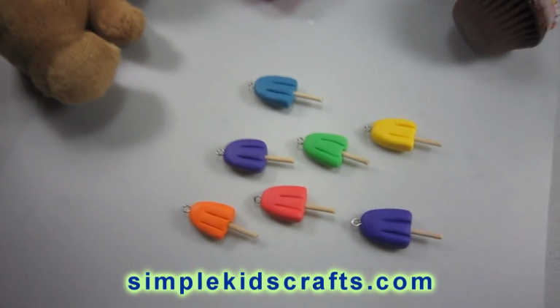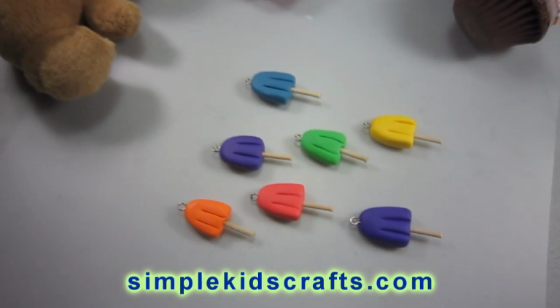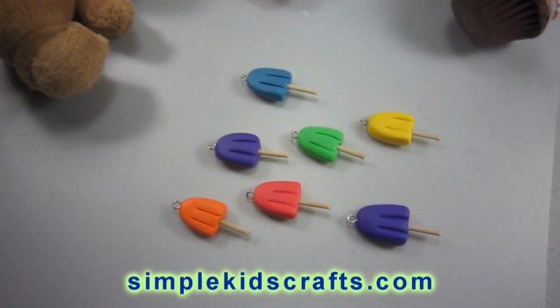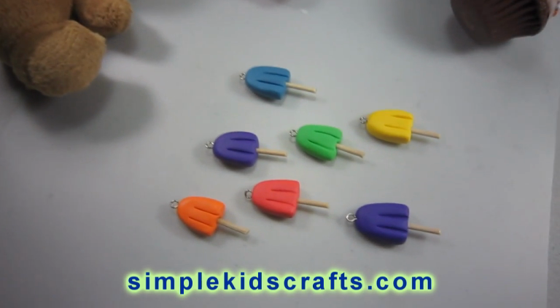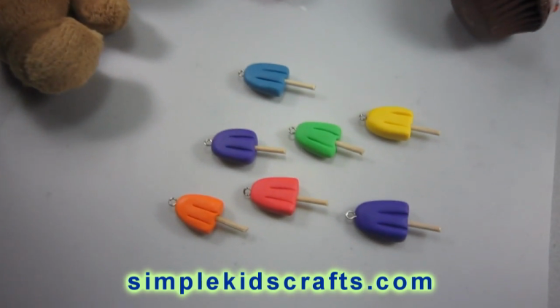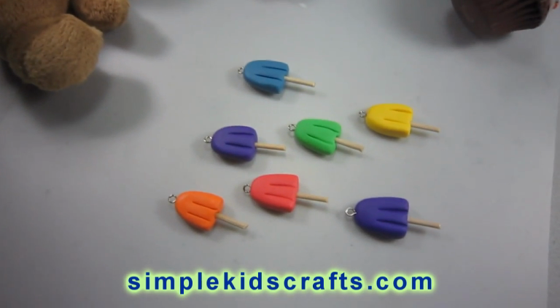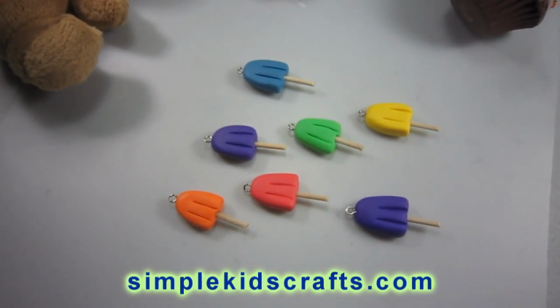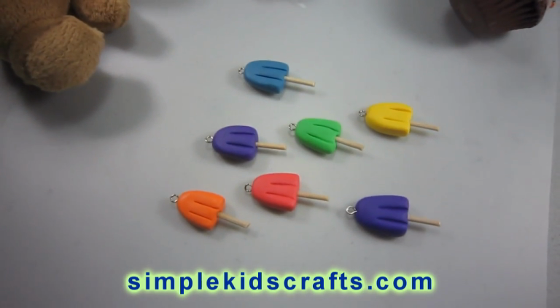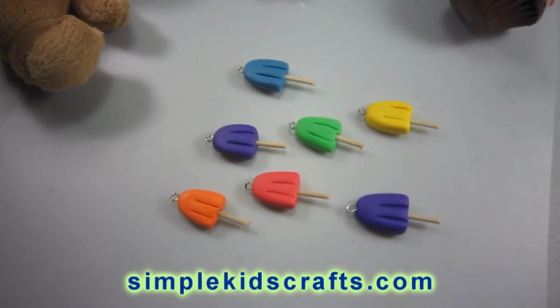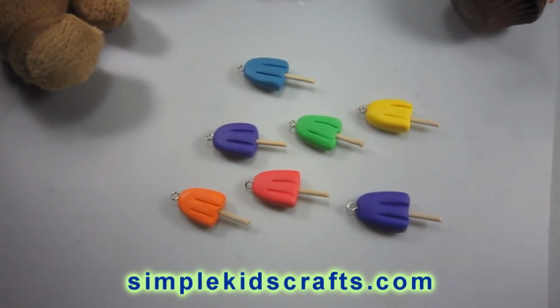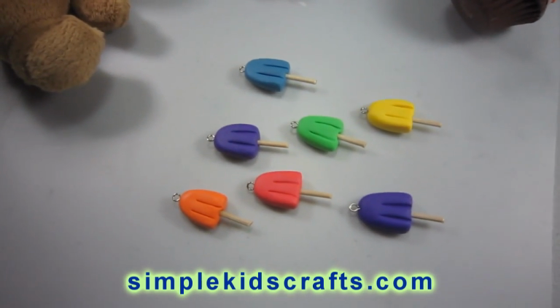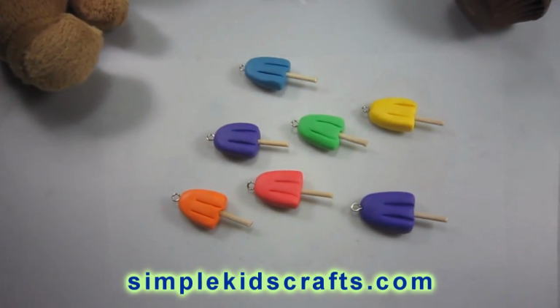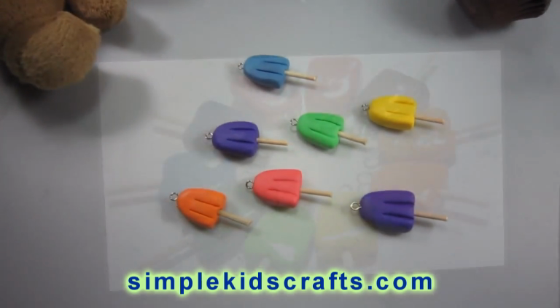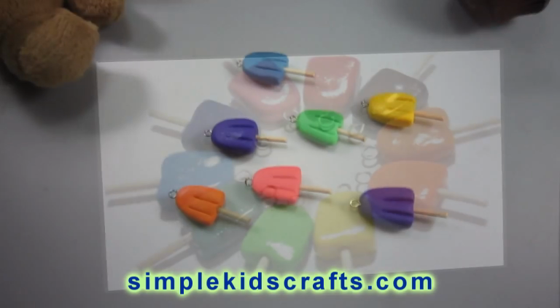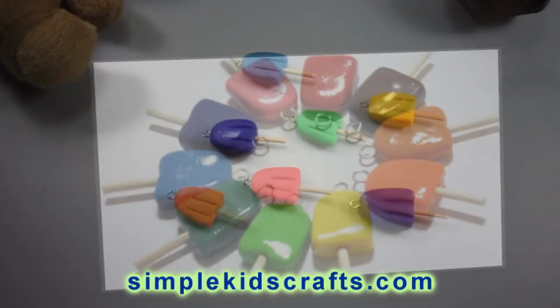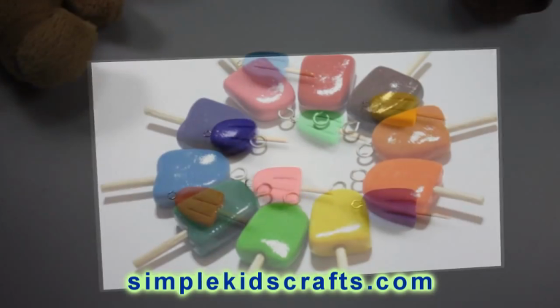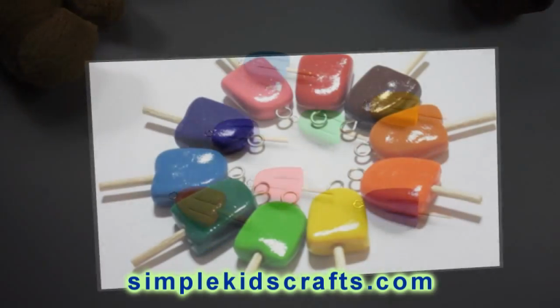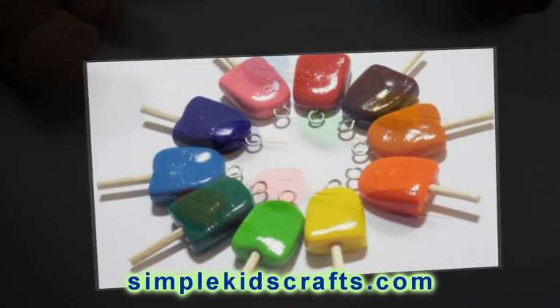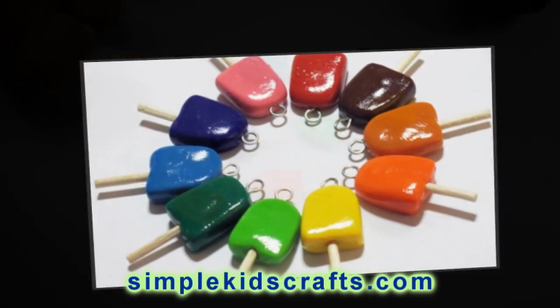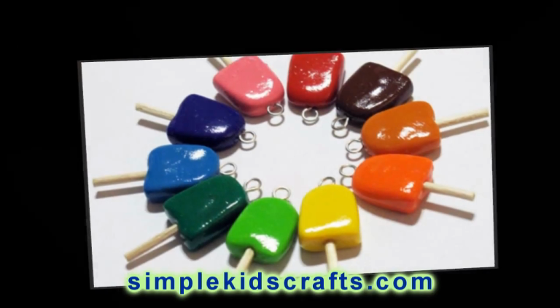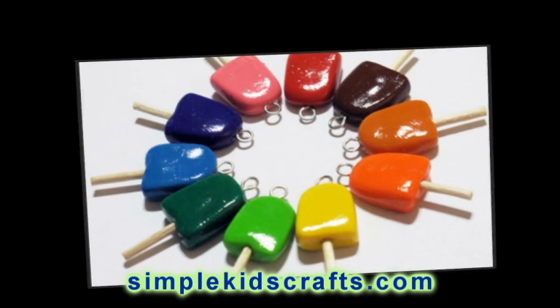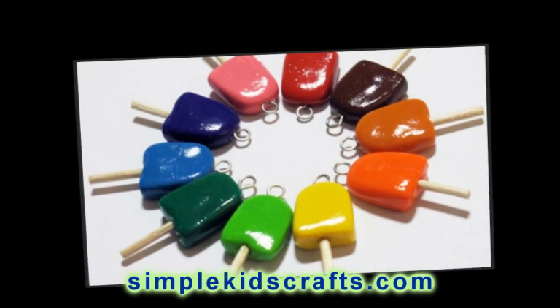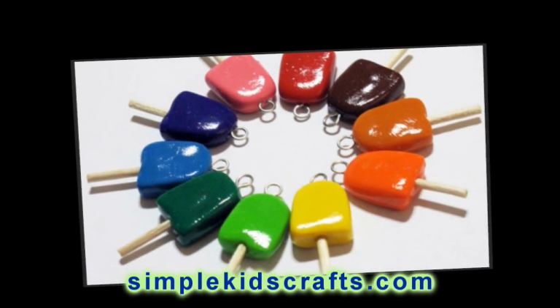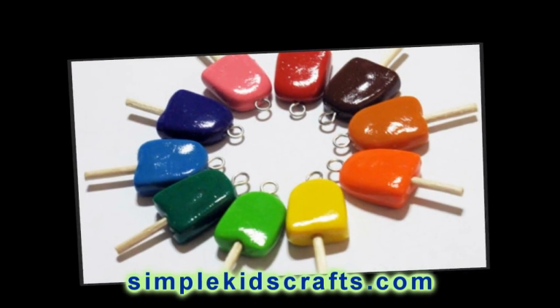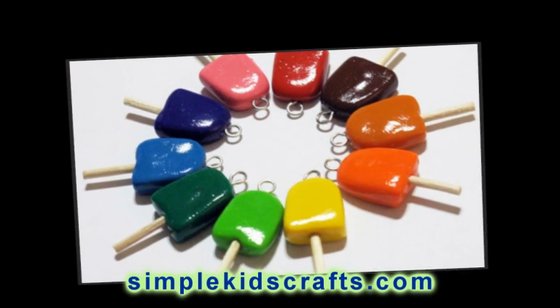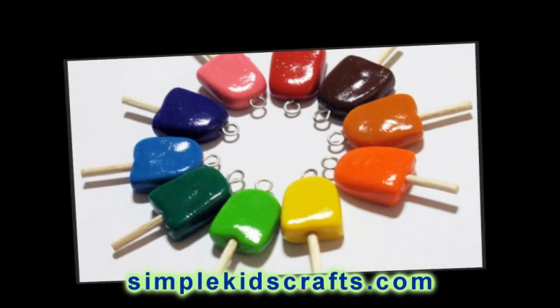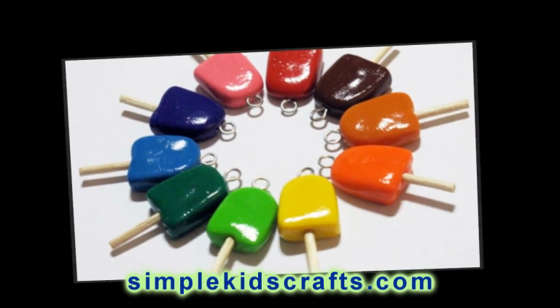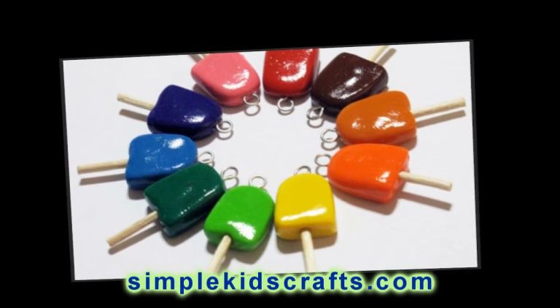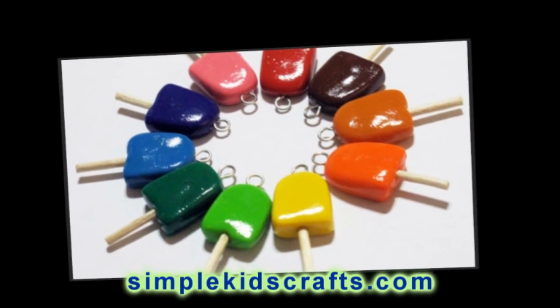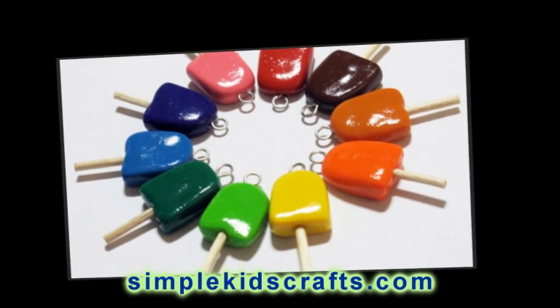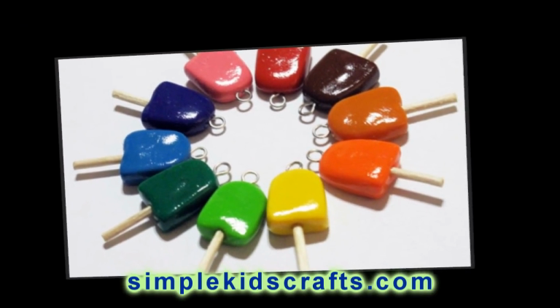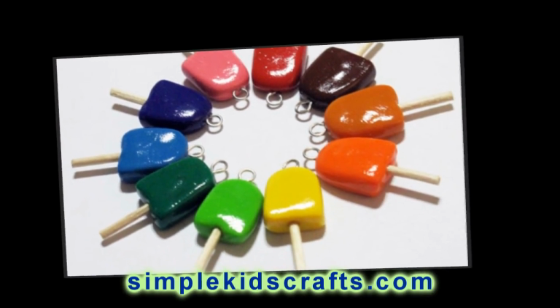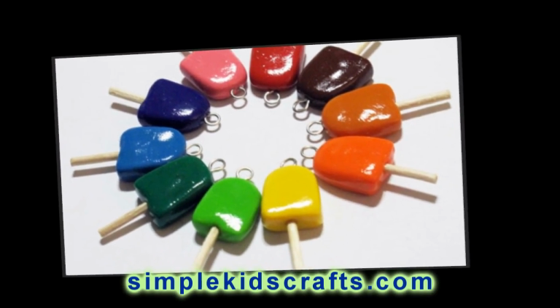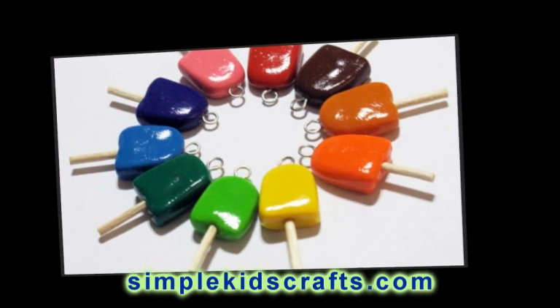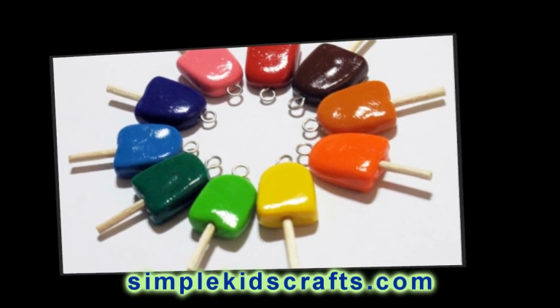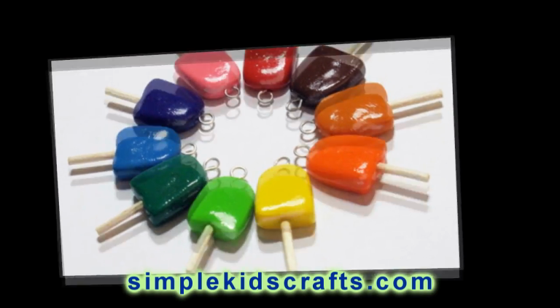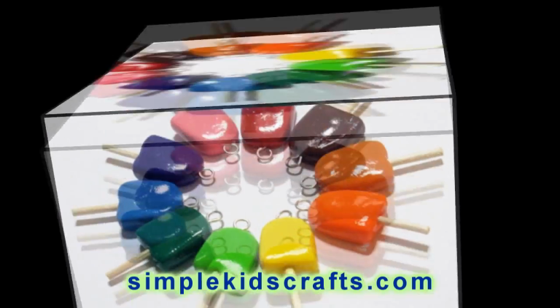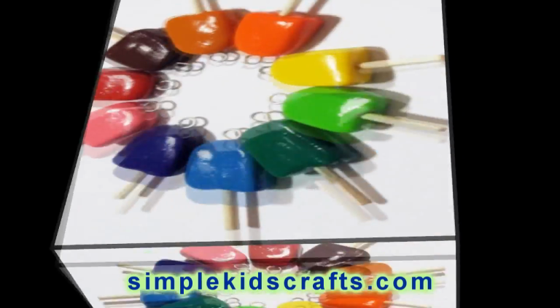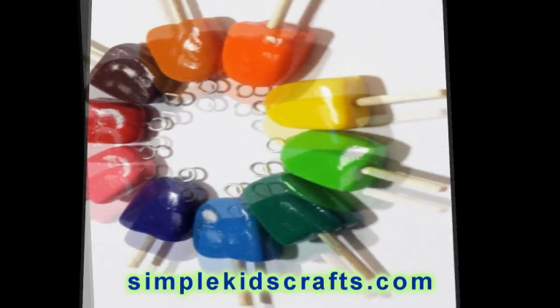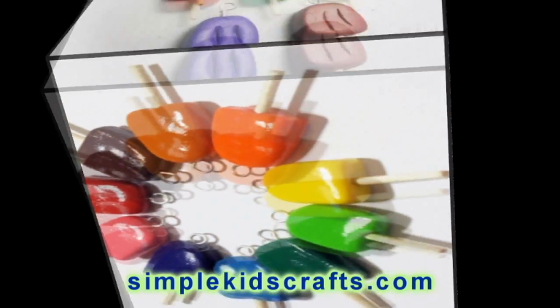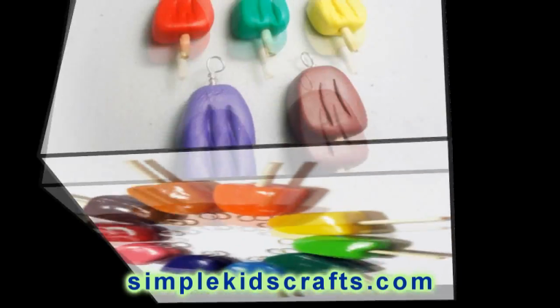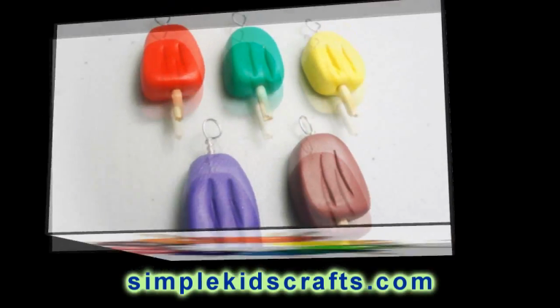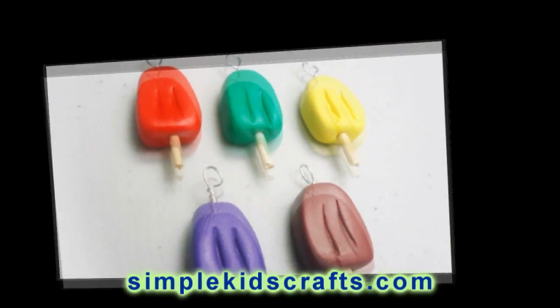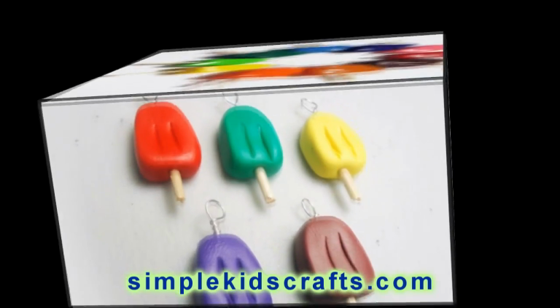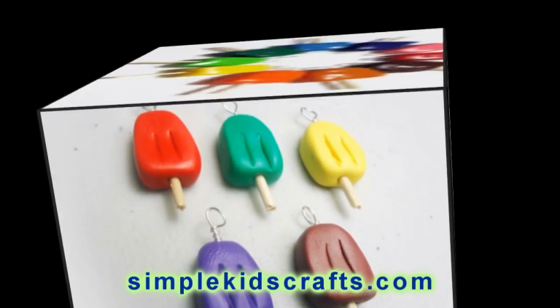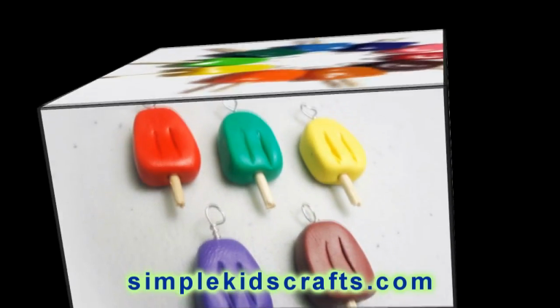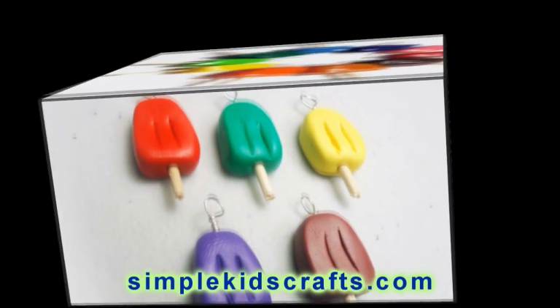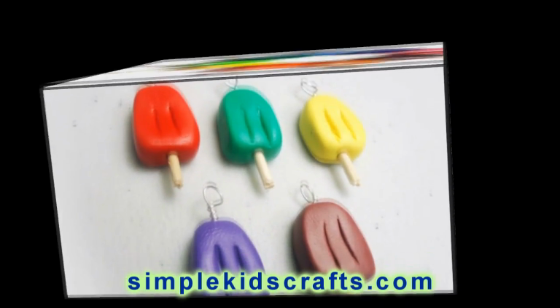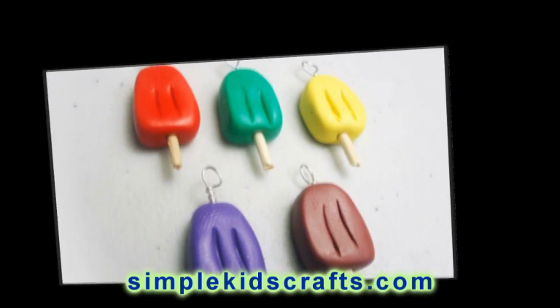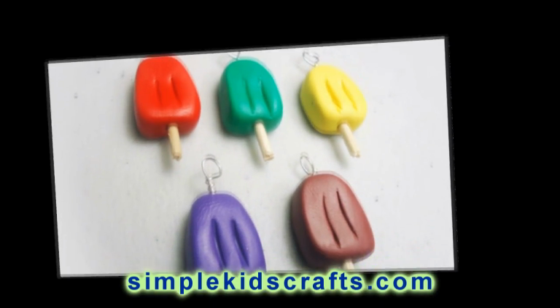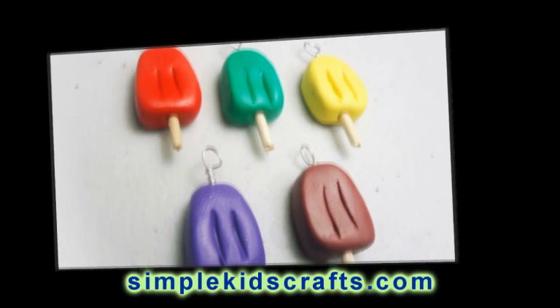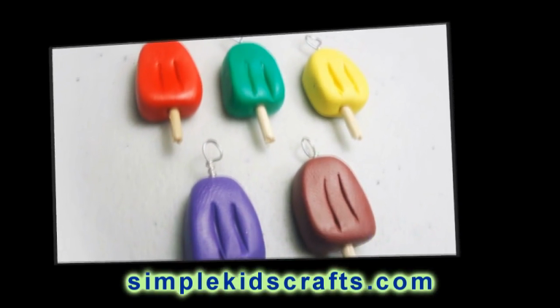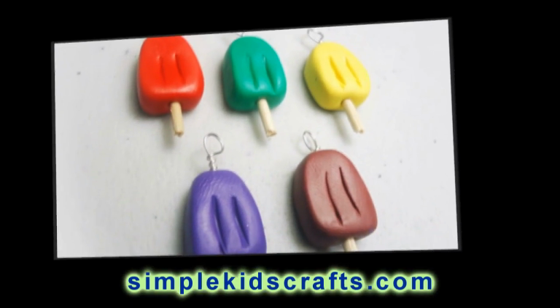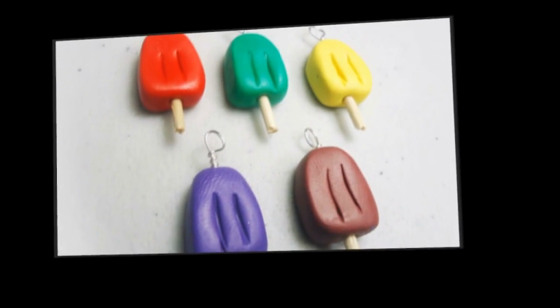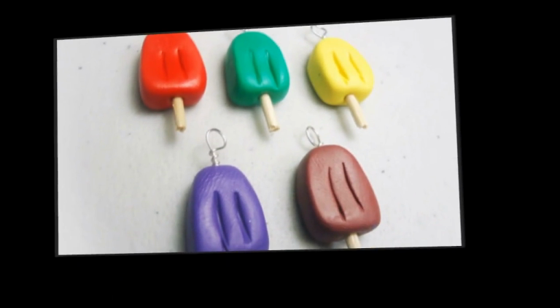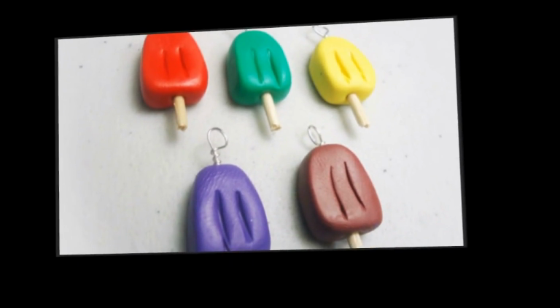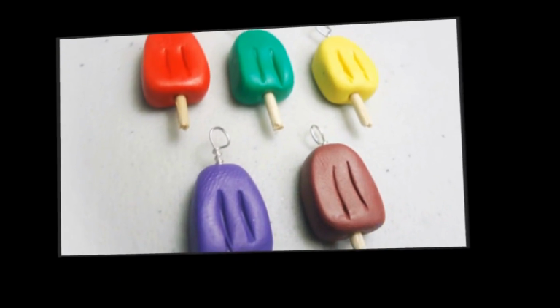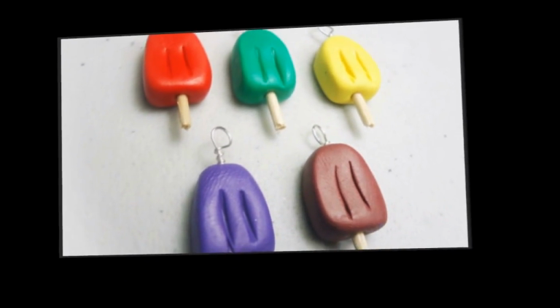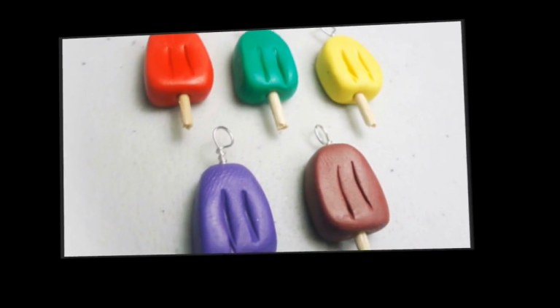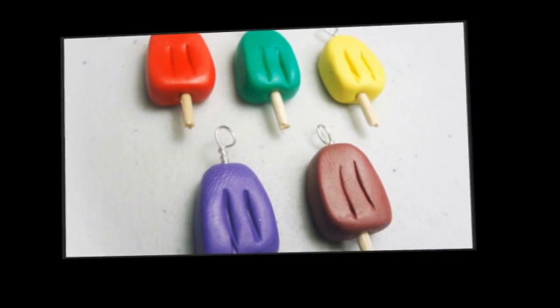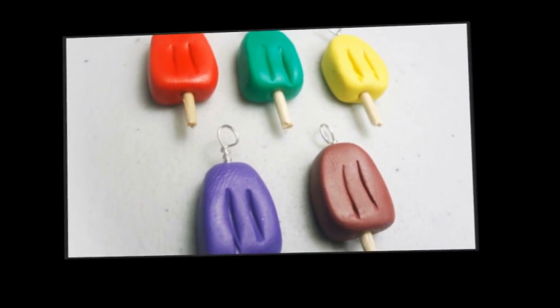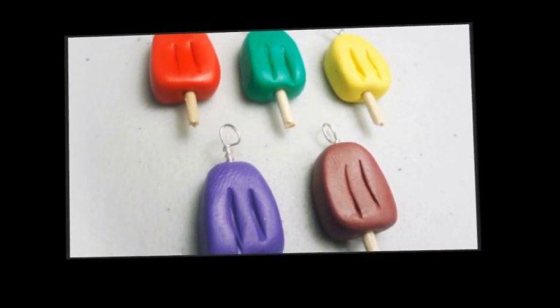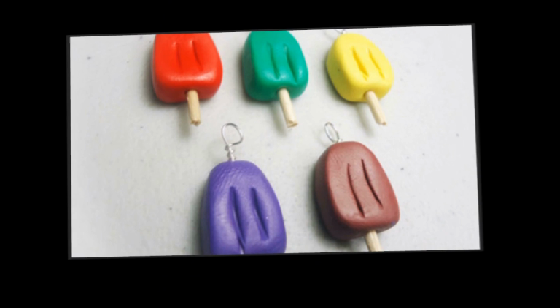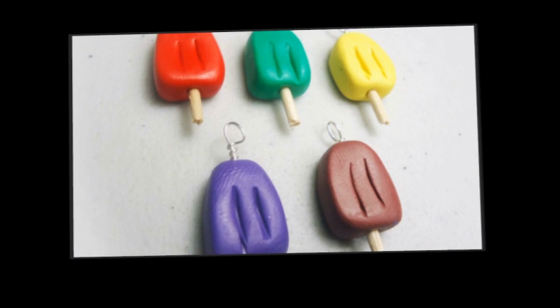And that's it. This is the craft. I hope that you like it. I hope that you make it at home. I will see you in the next video. Bye!